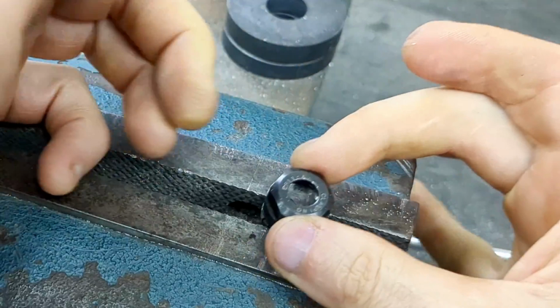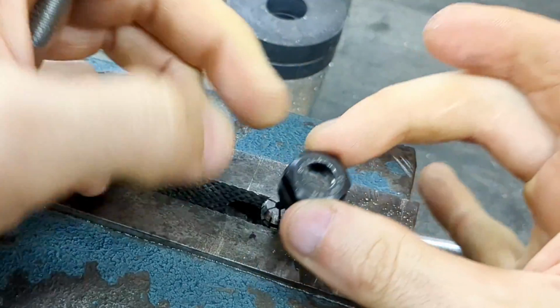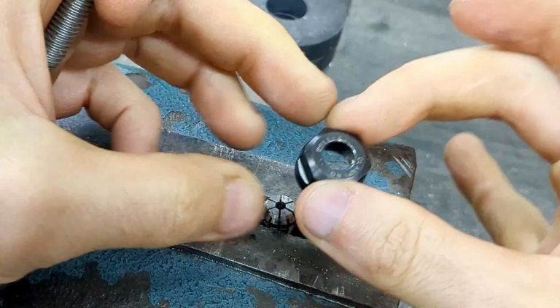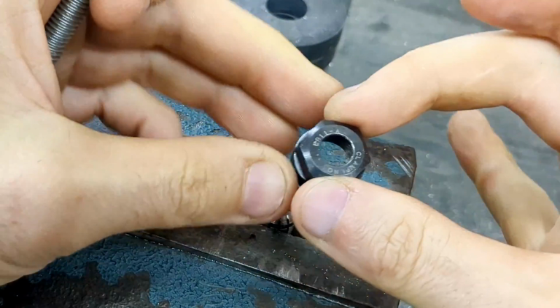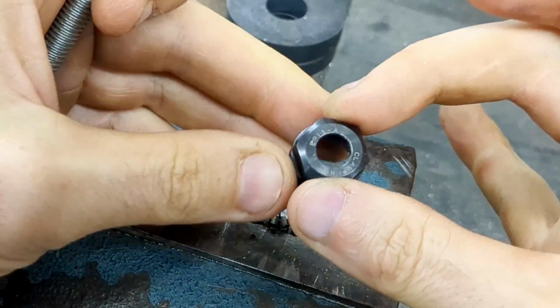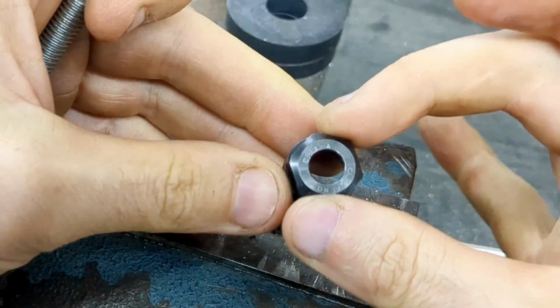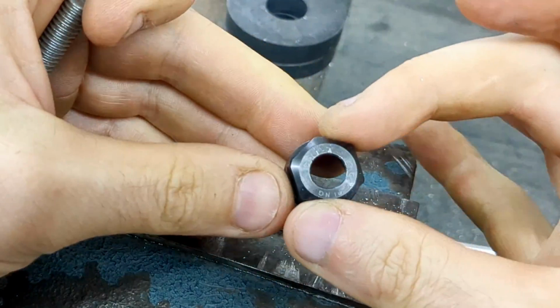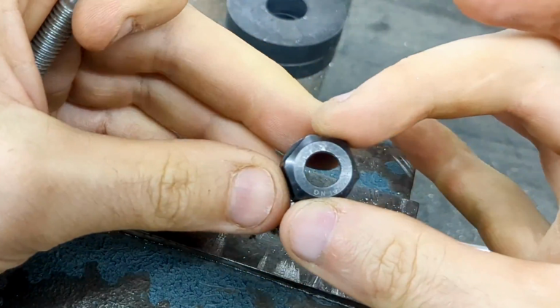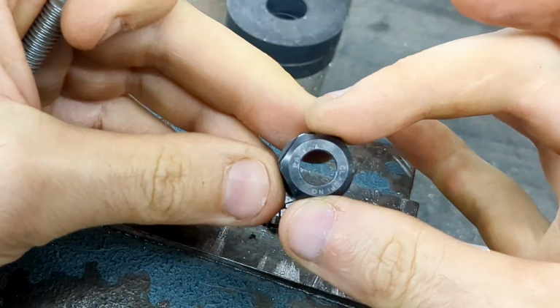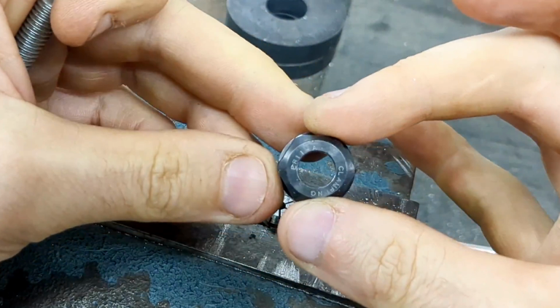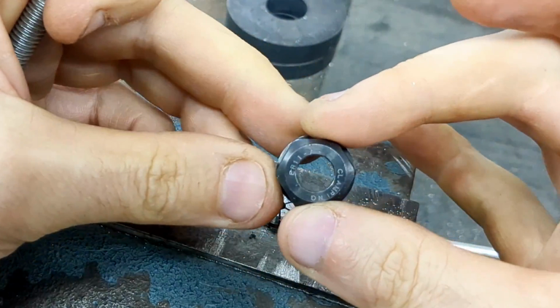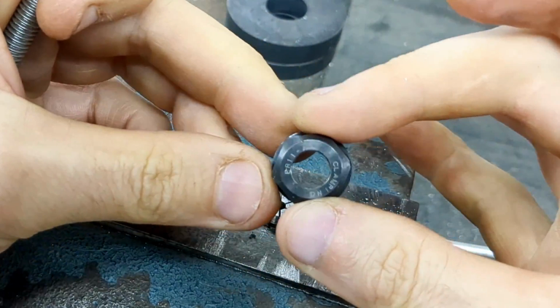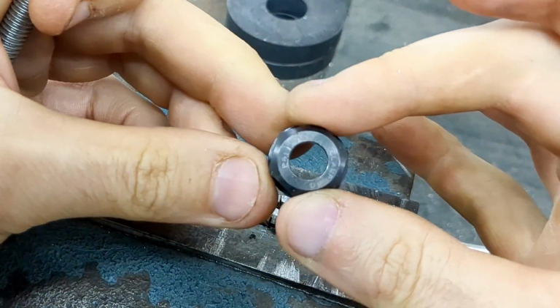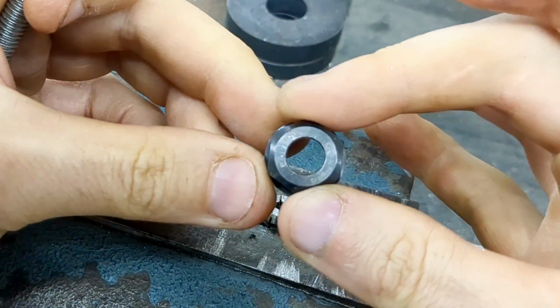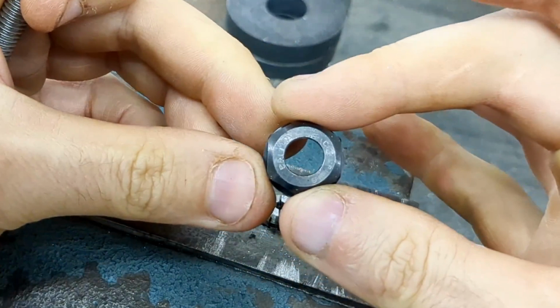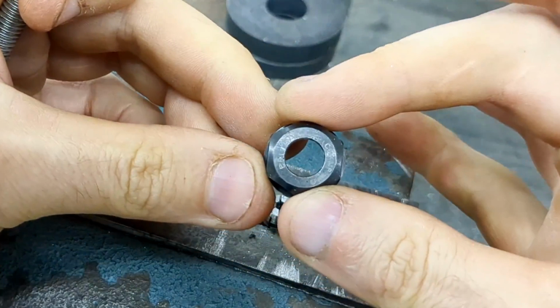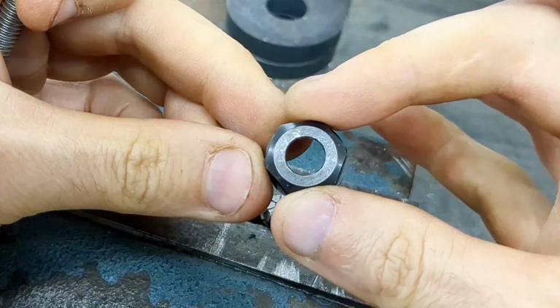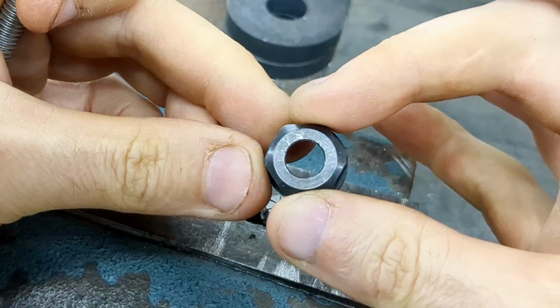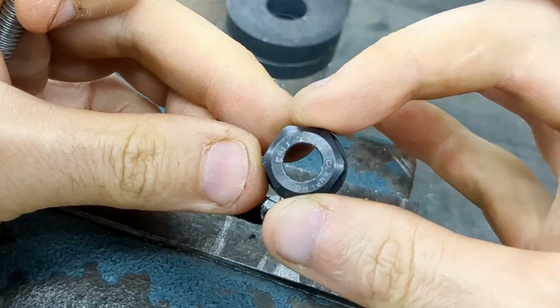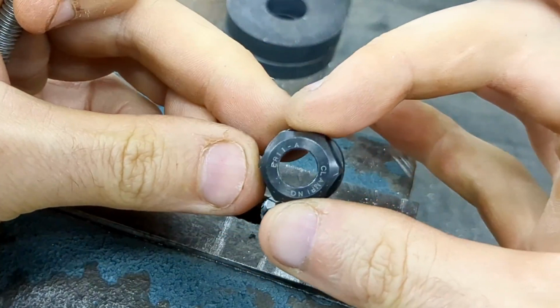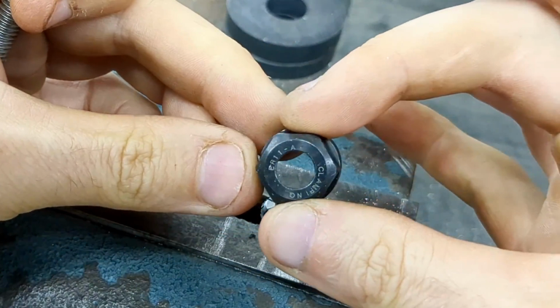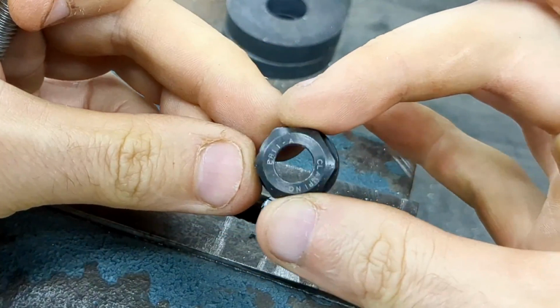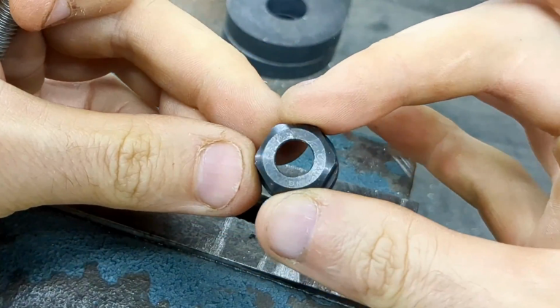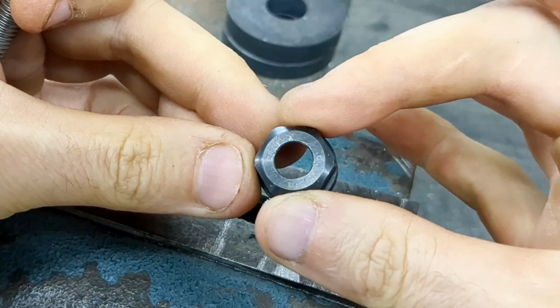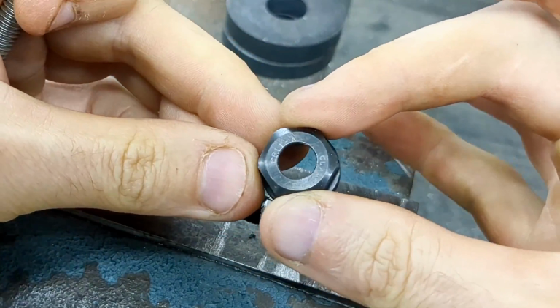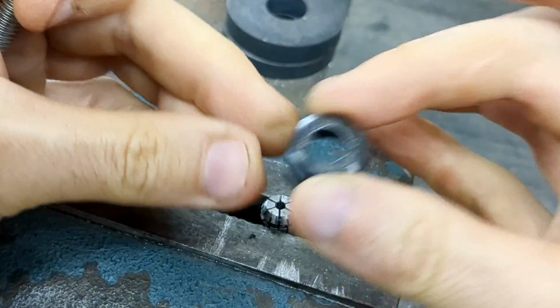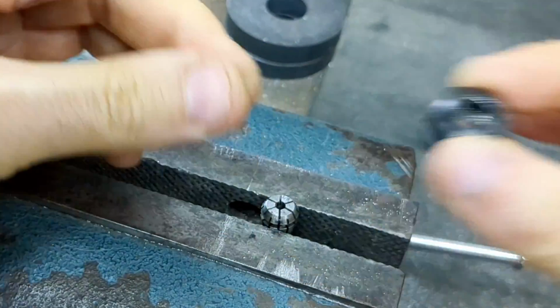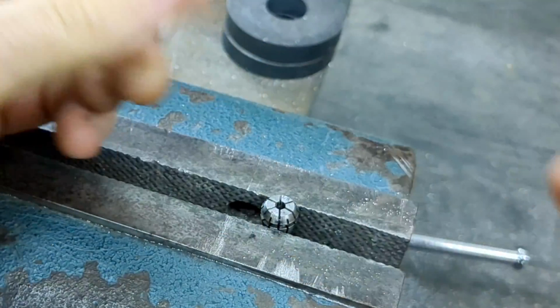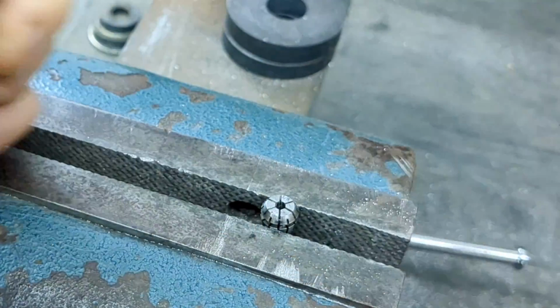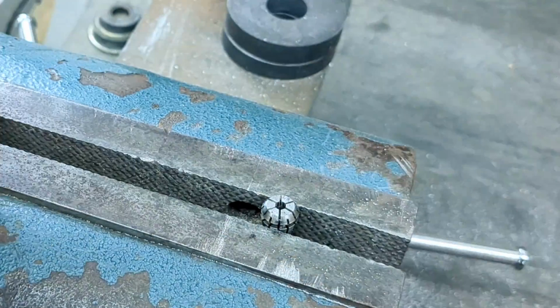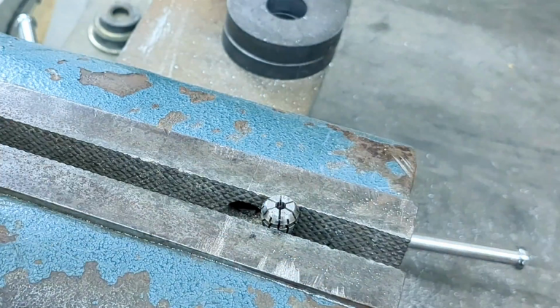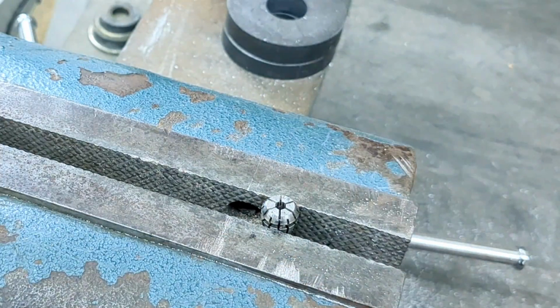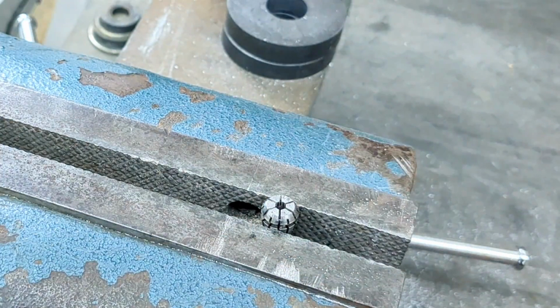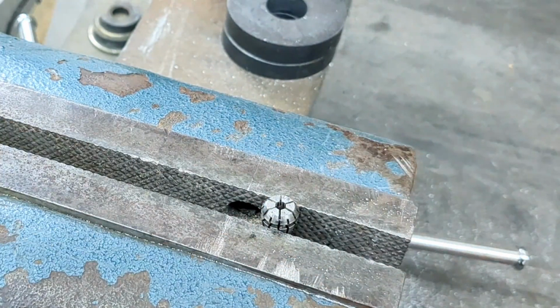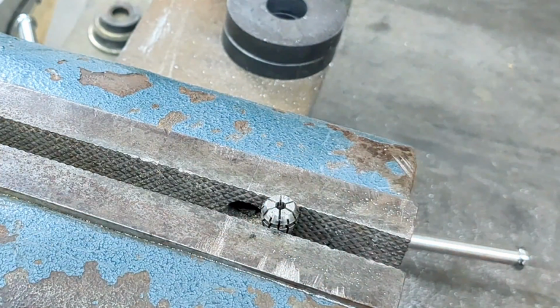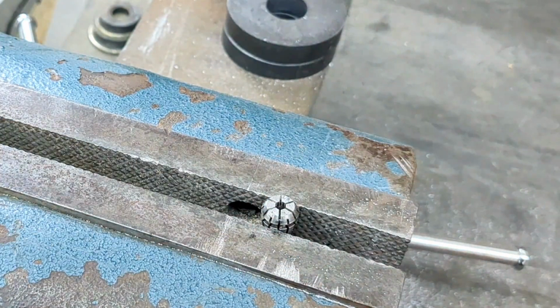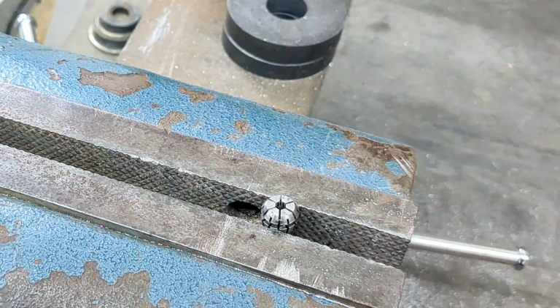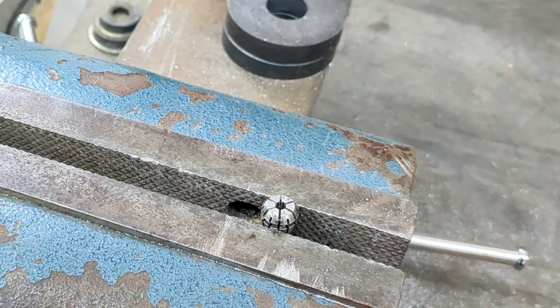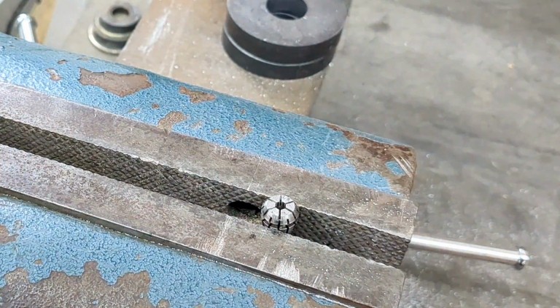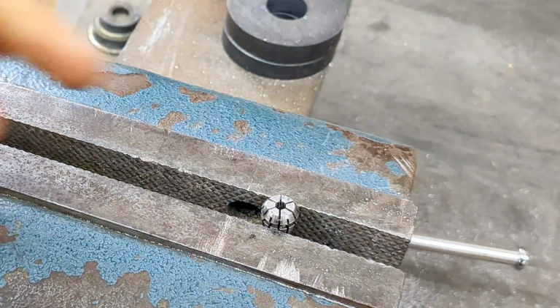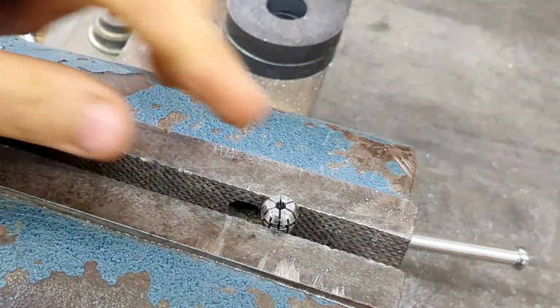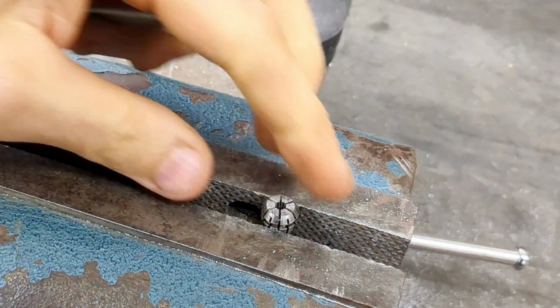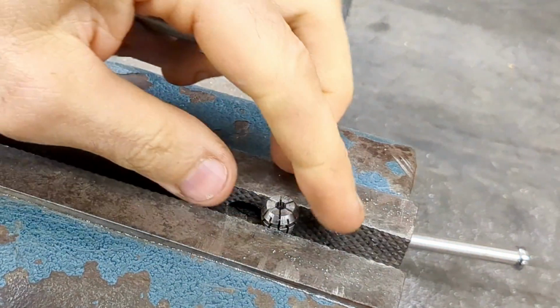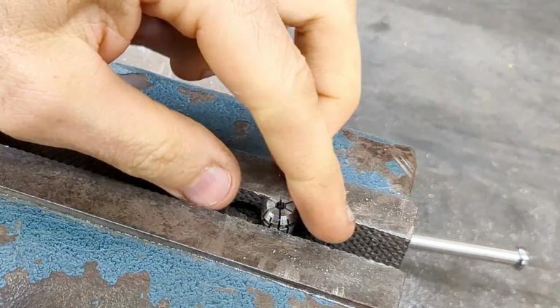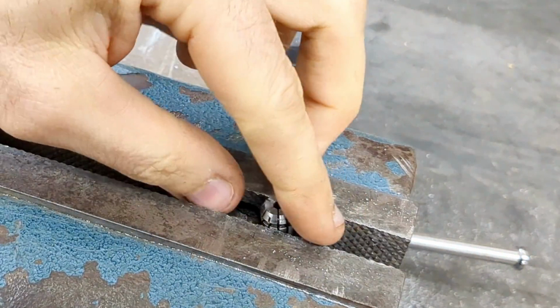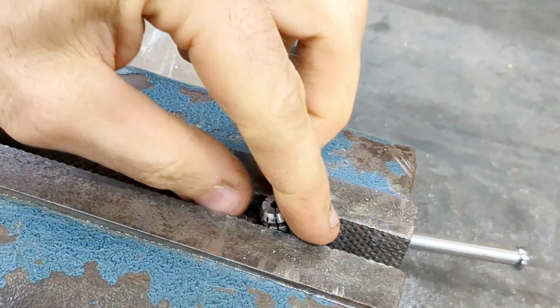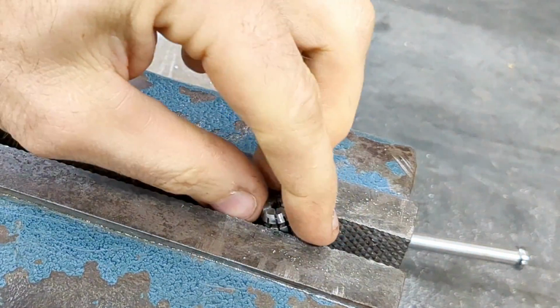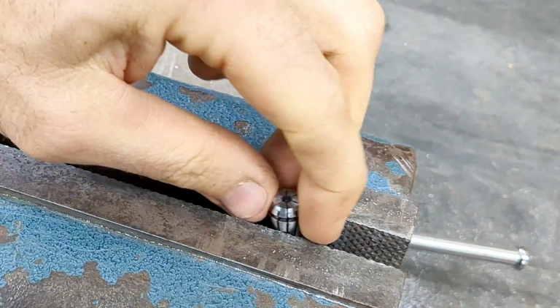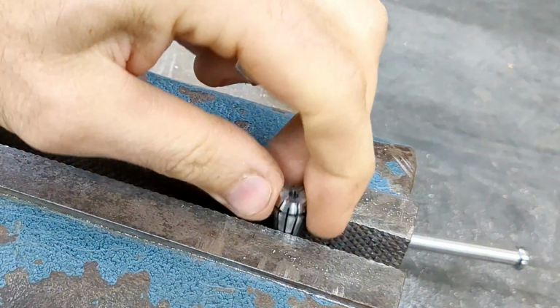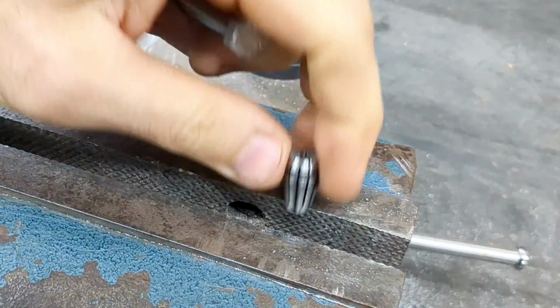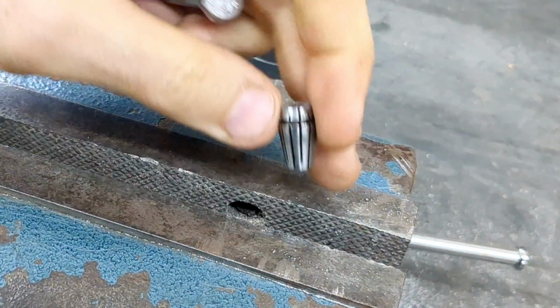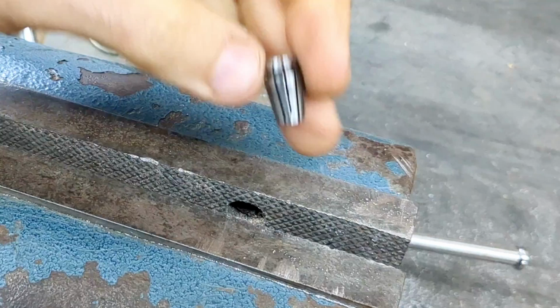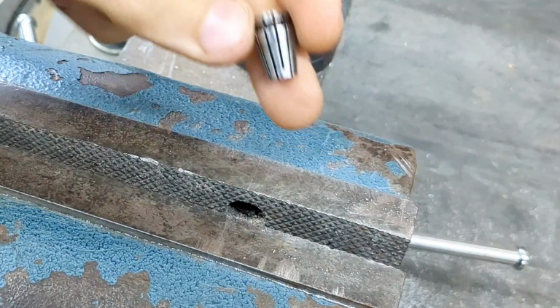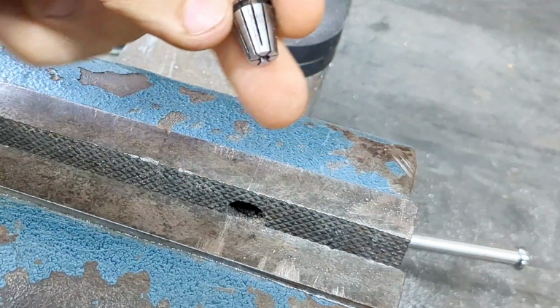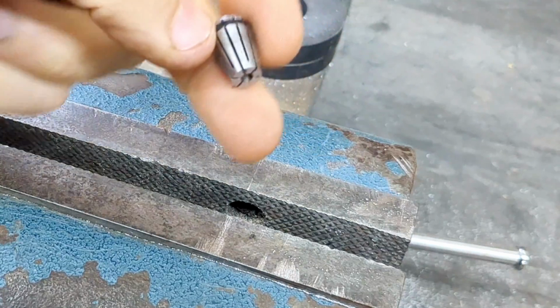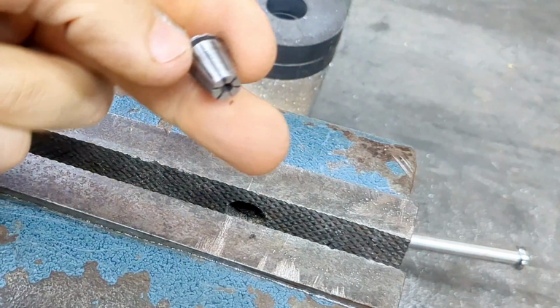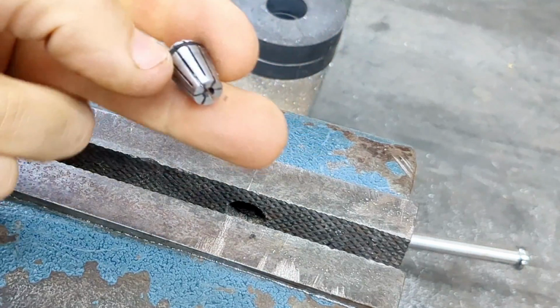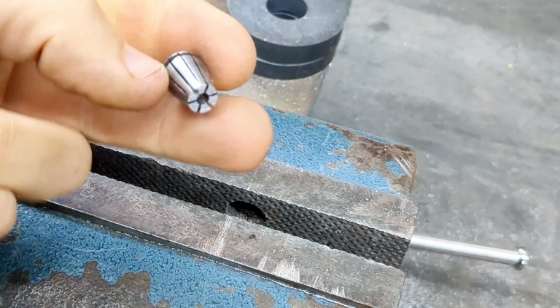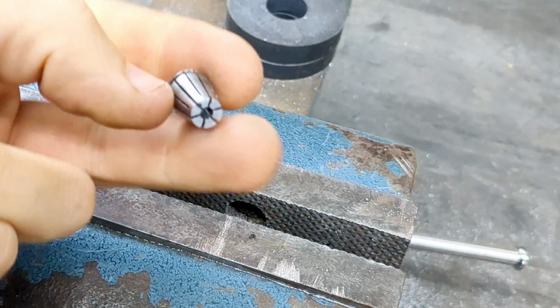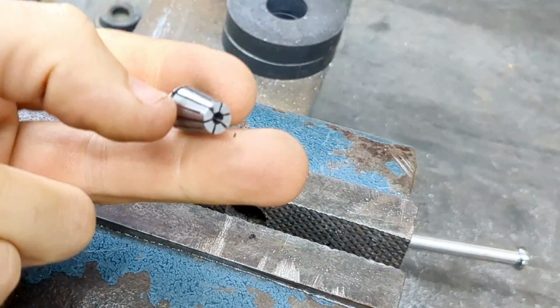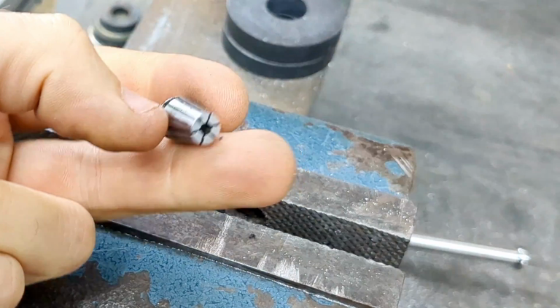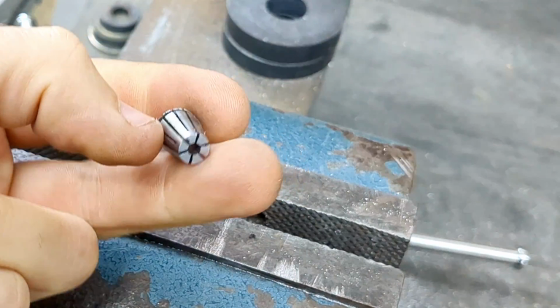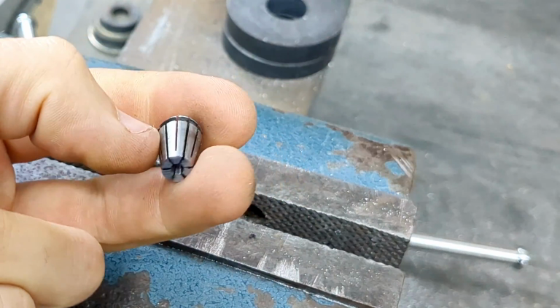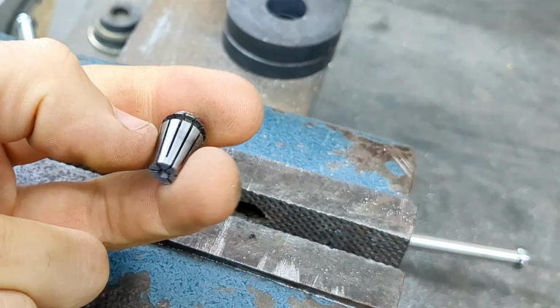And you can see that here. It is free and open, ready to insert the quarter inch cullet into it.